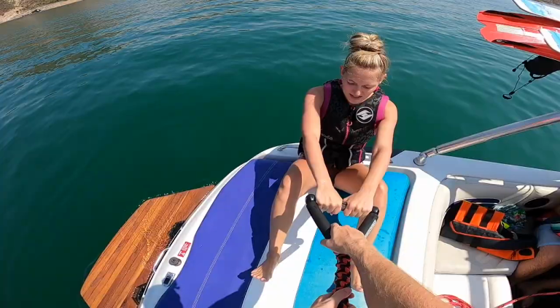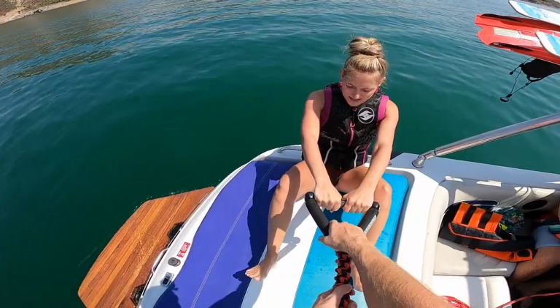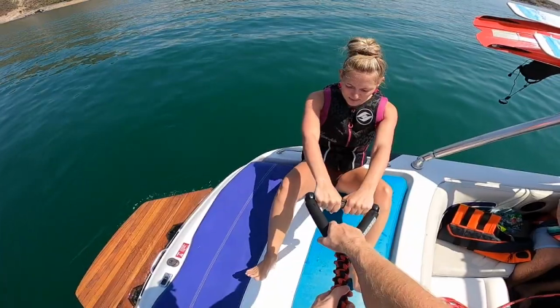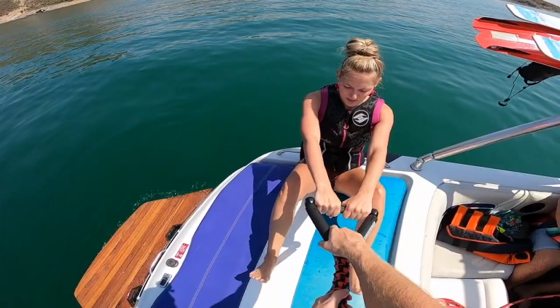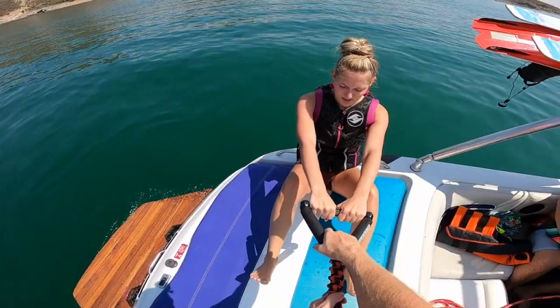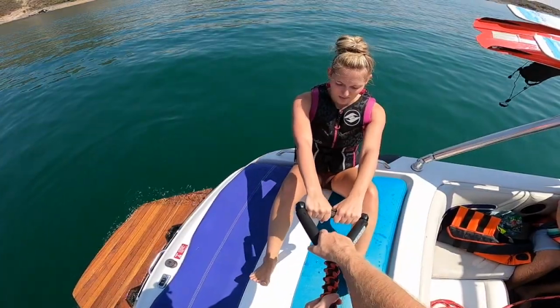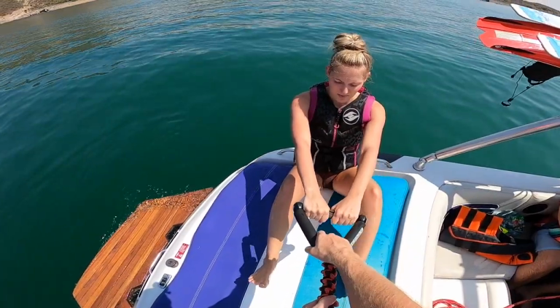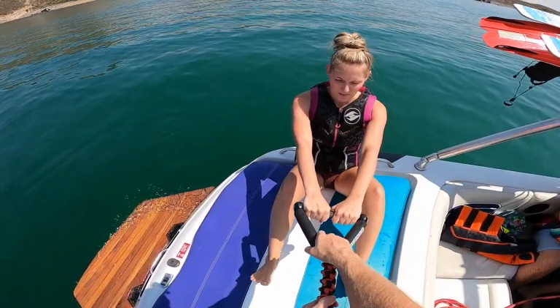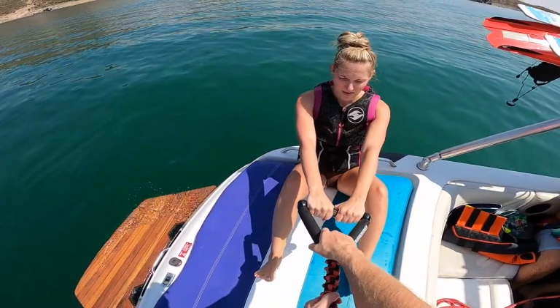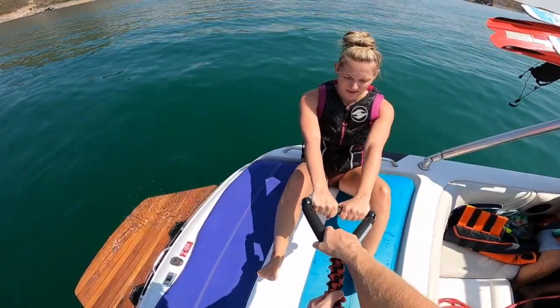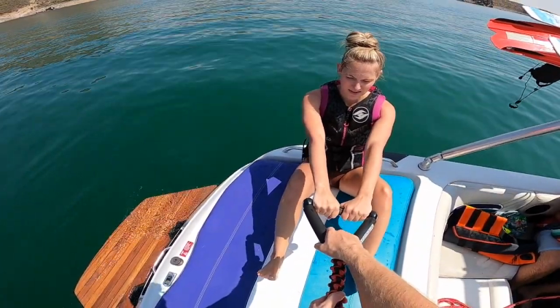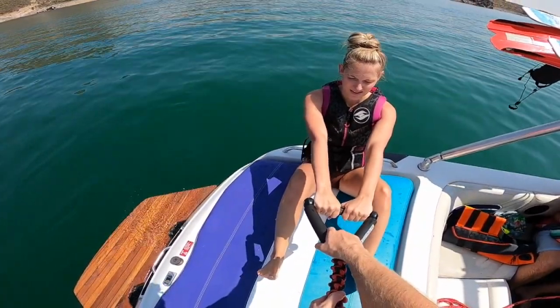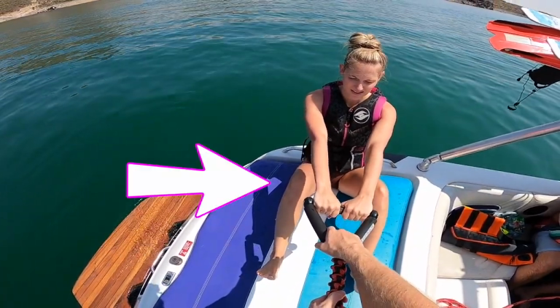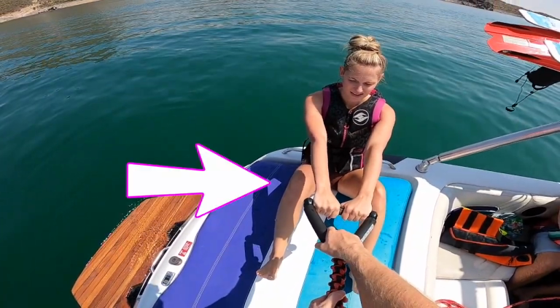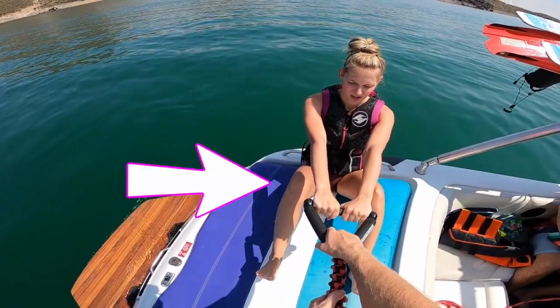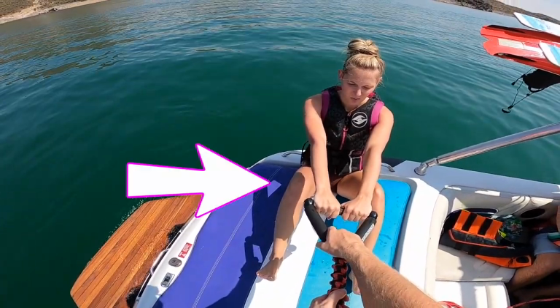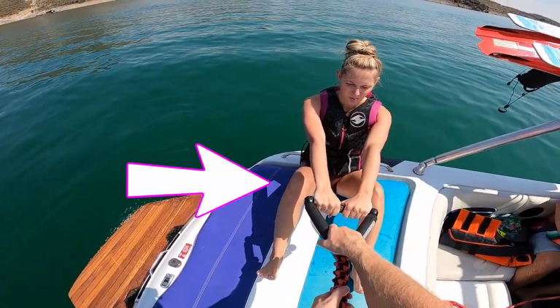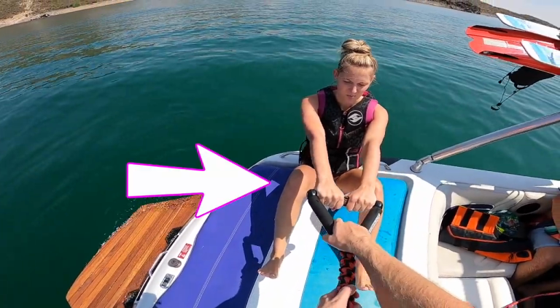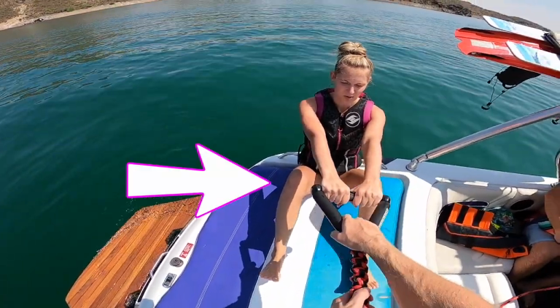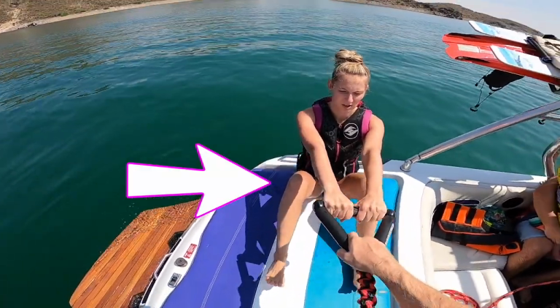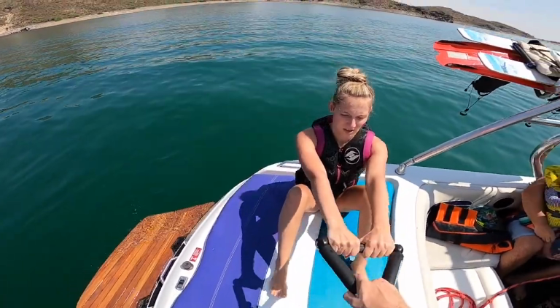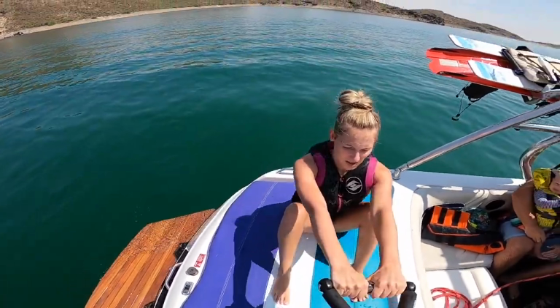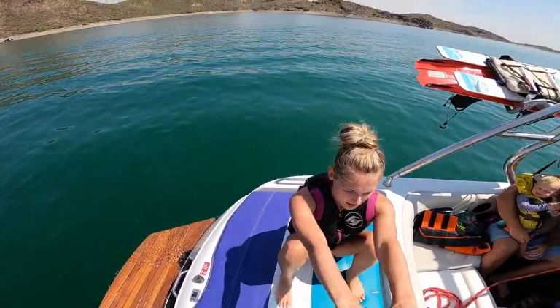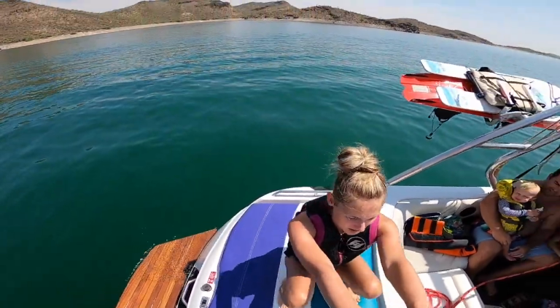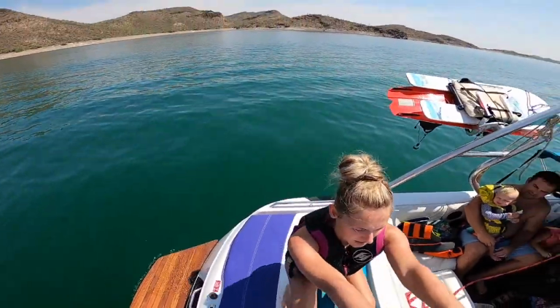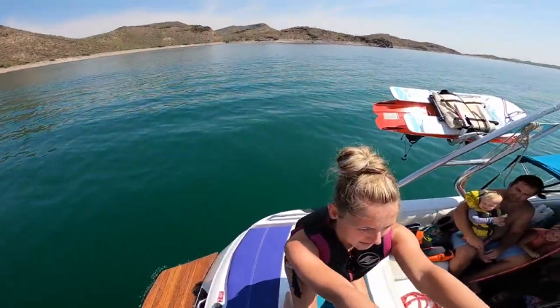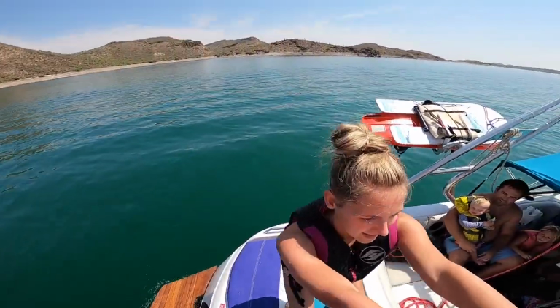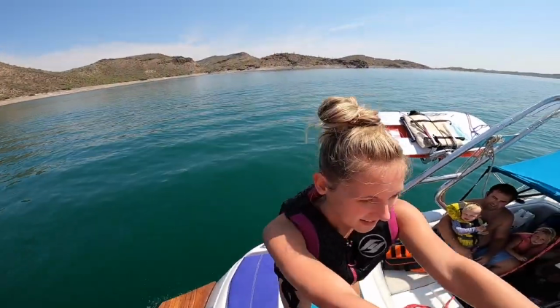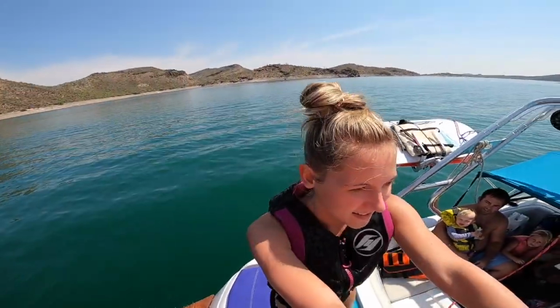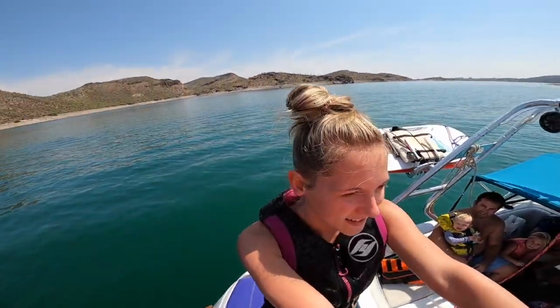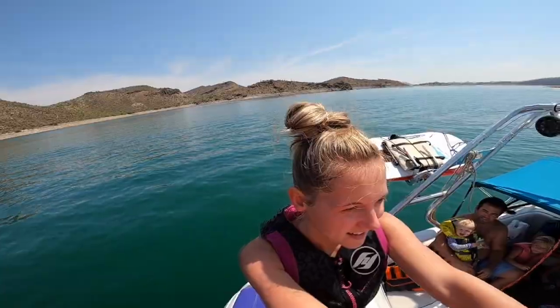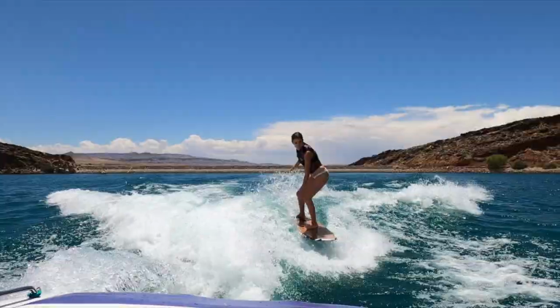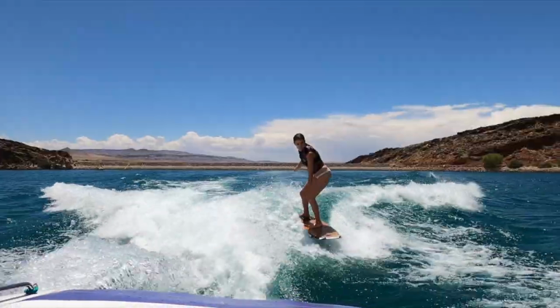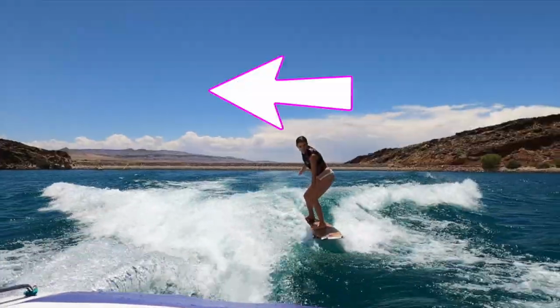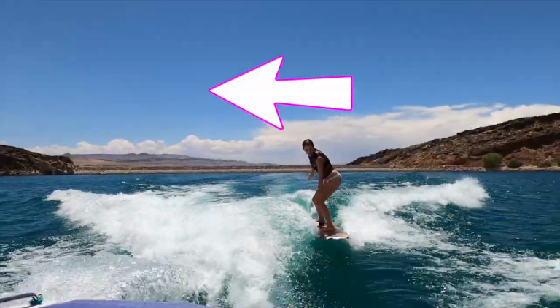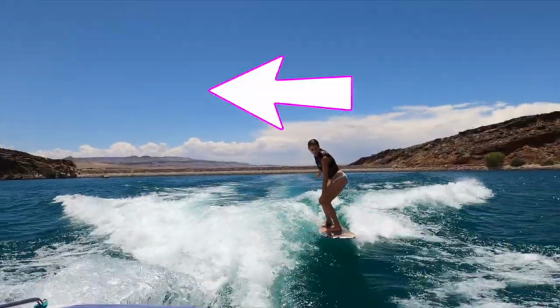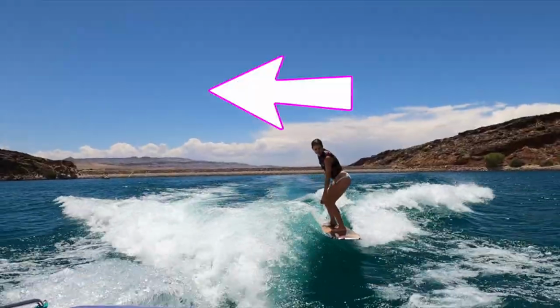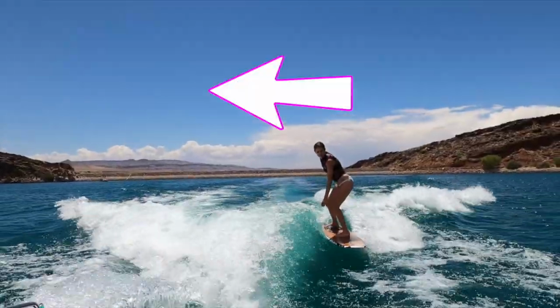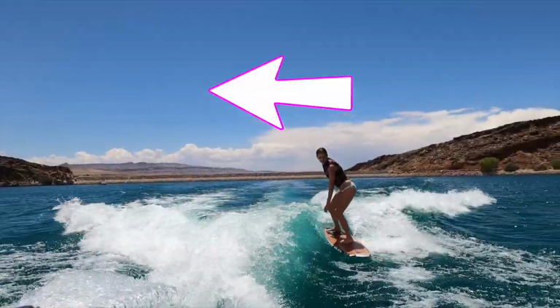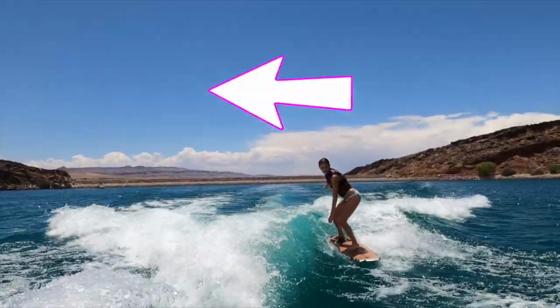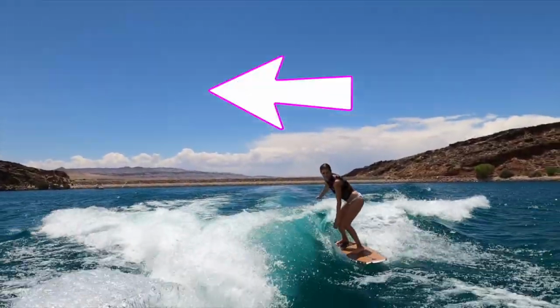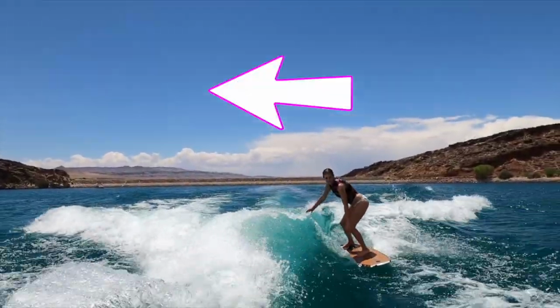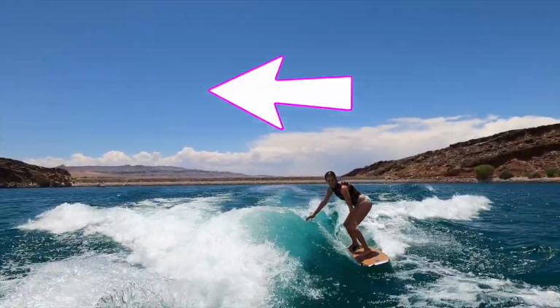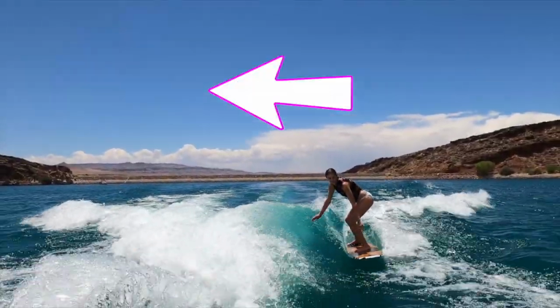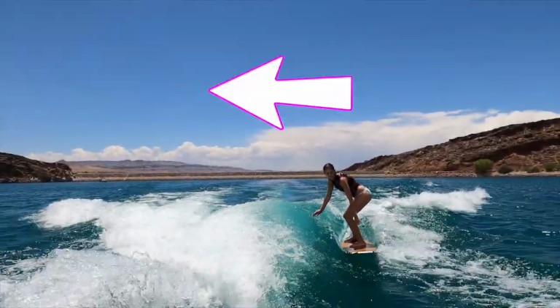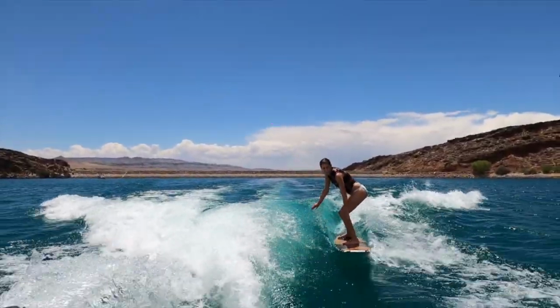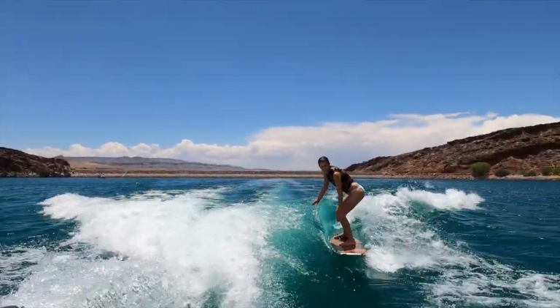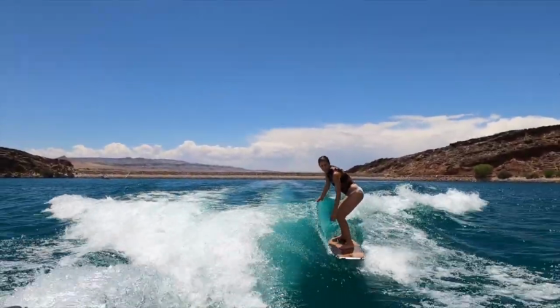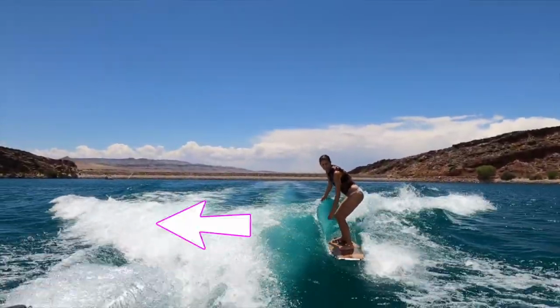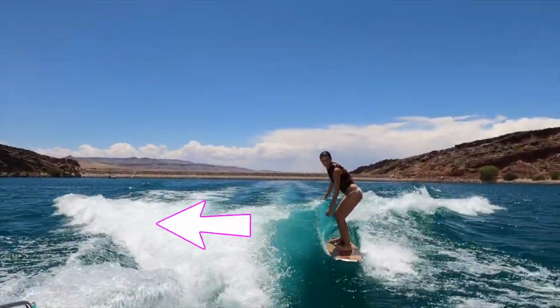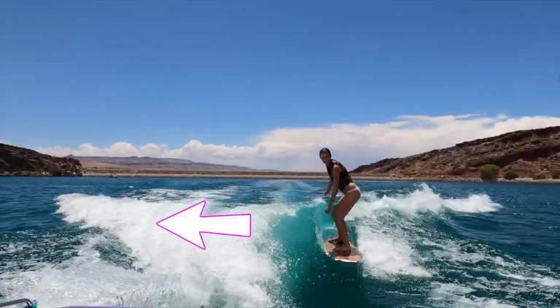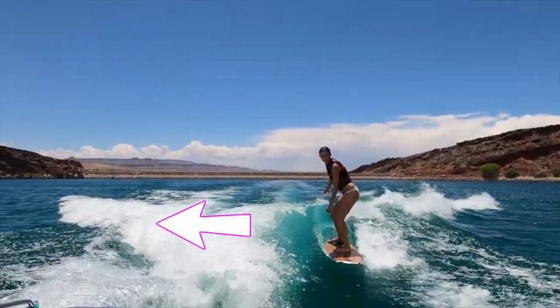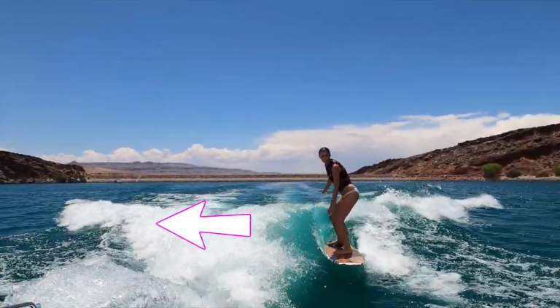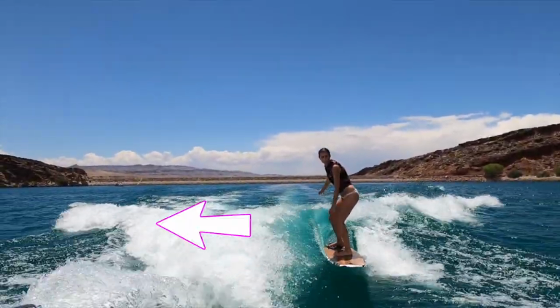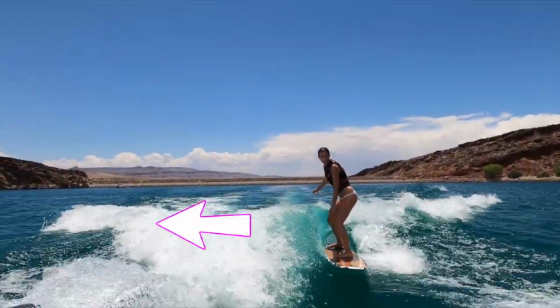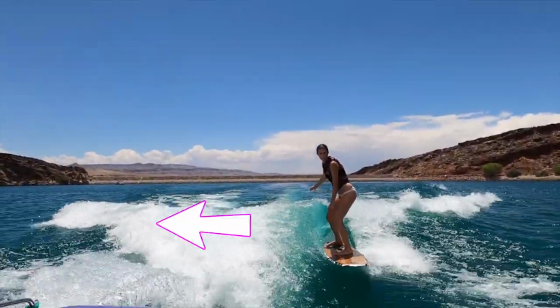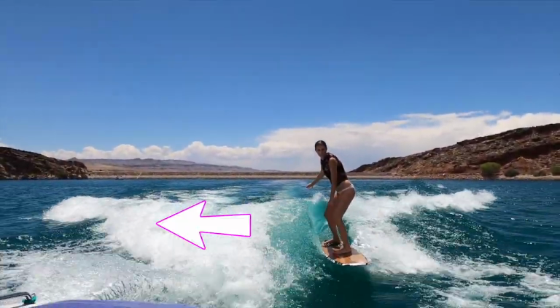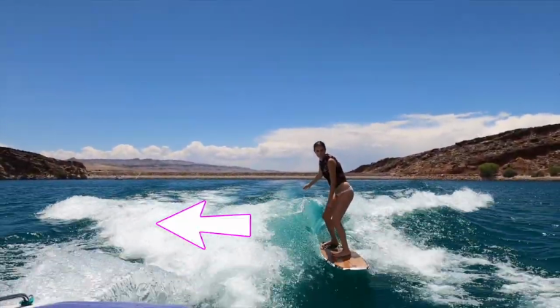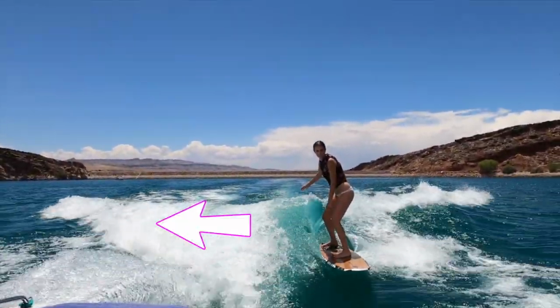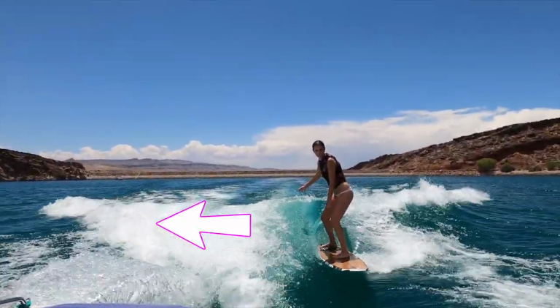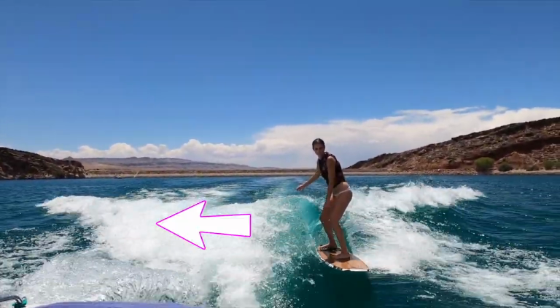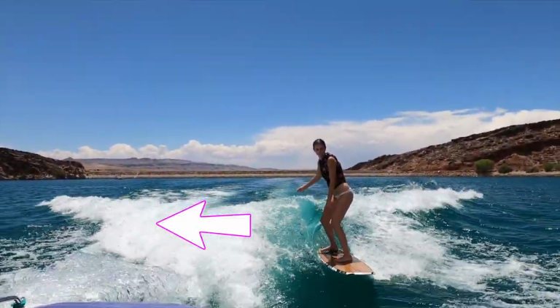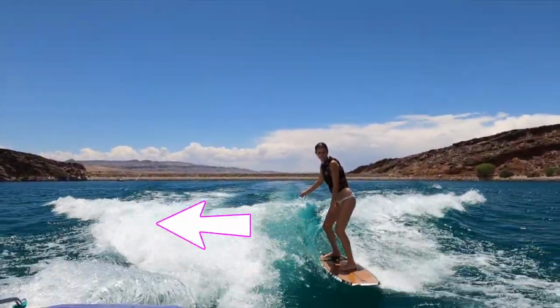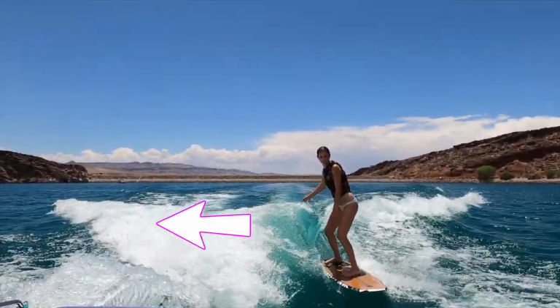Now let me show you how to use your sun pad to teach people how to wakesurf. Click on this video to see how. Subscribe and I'll see you in the next video.